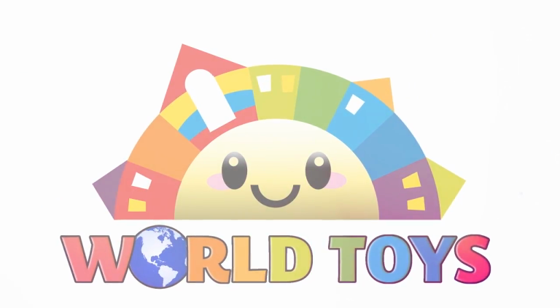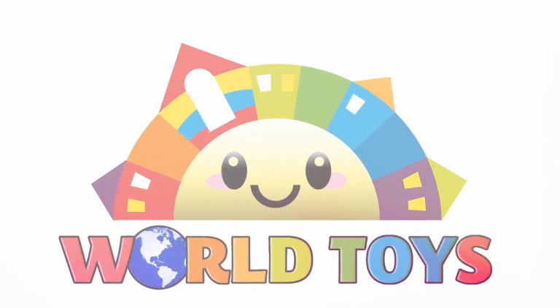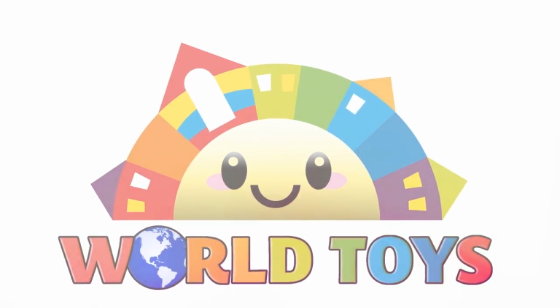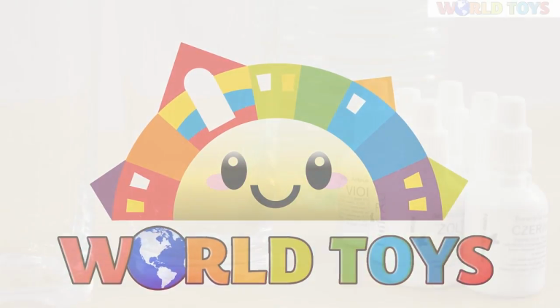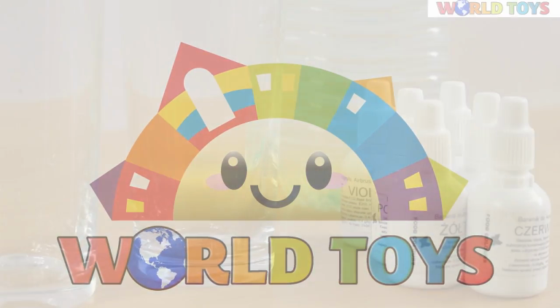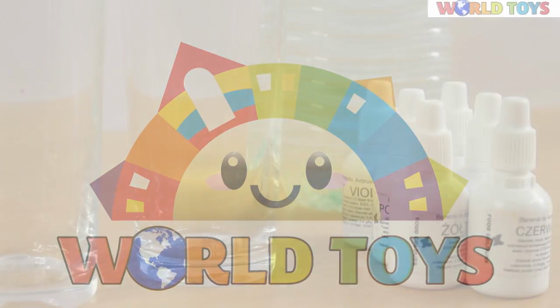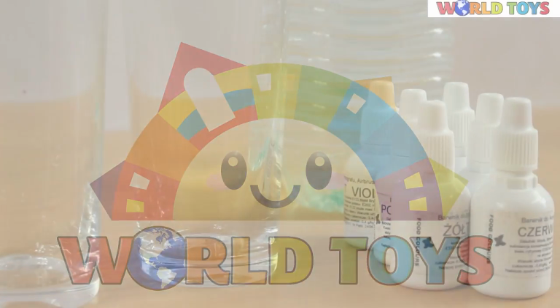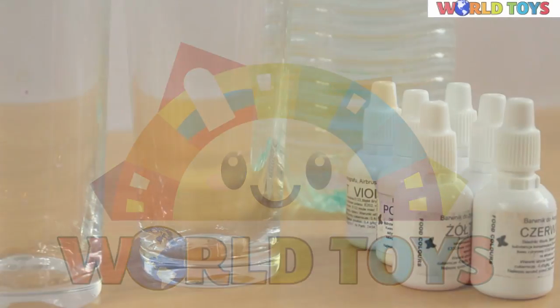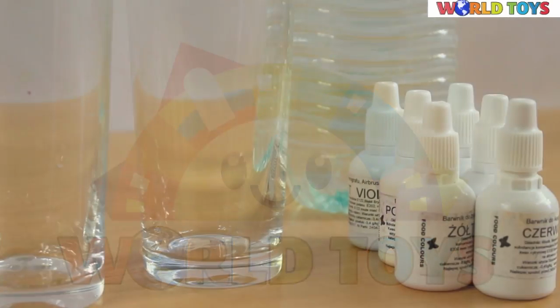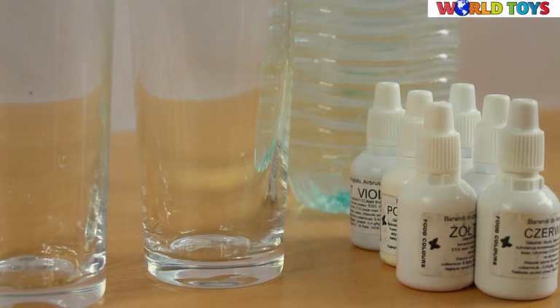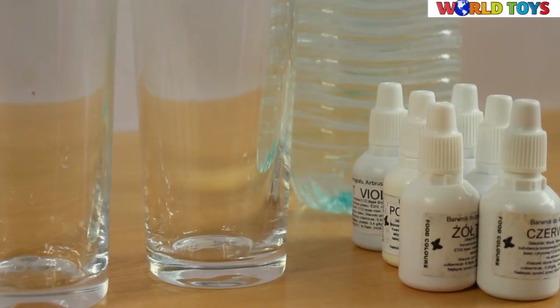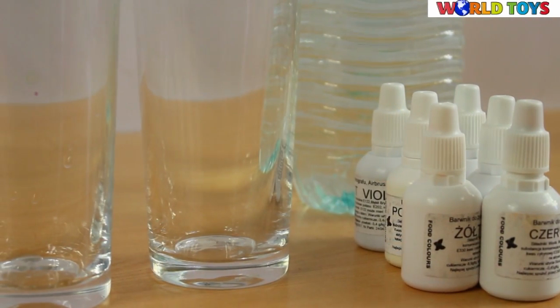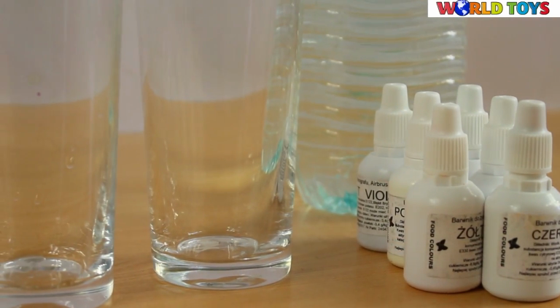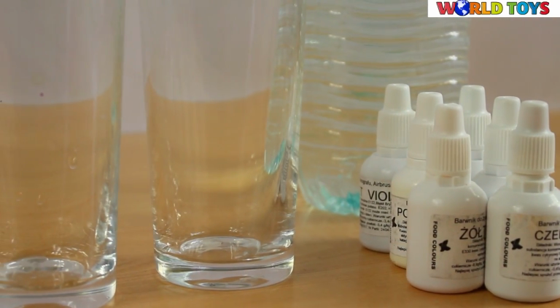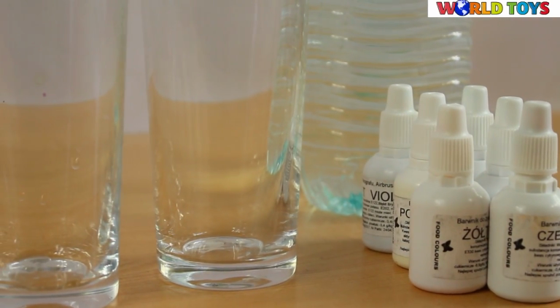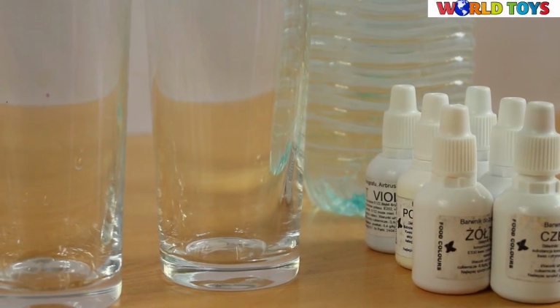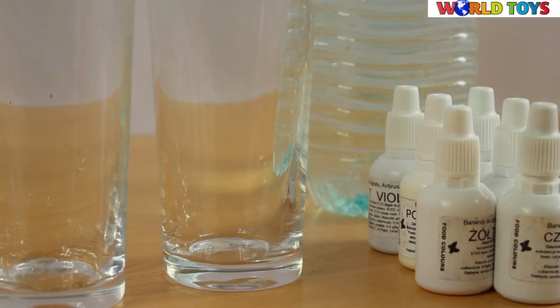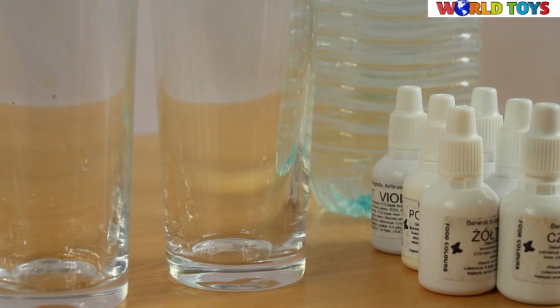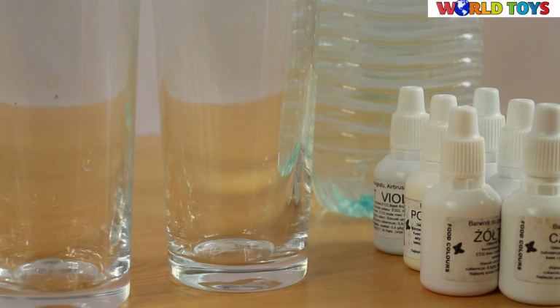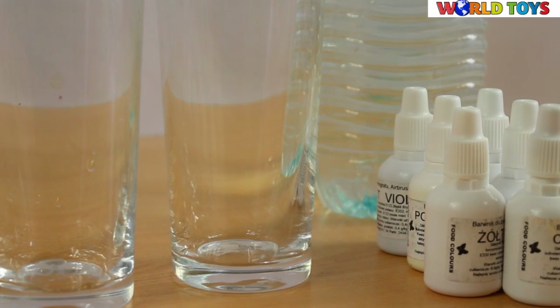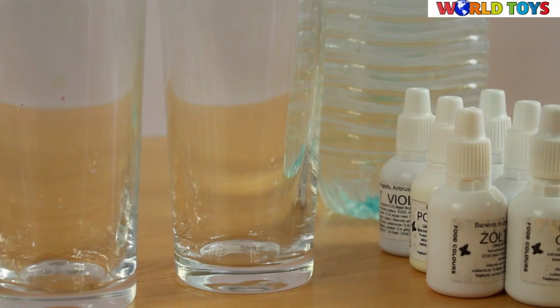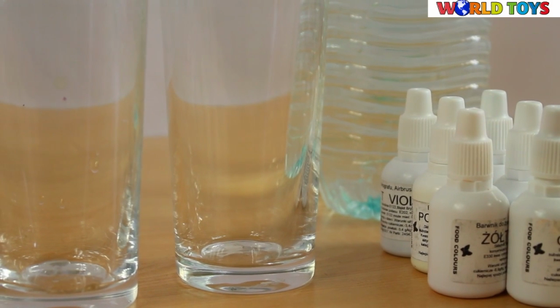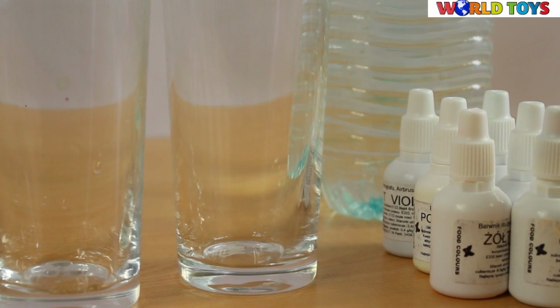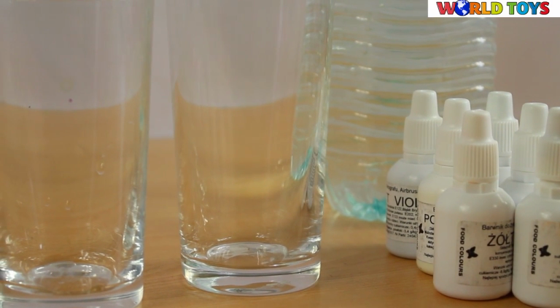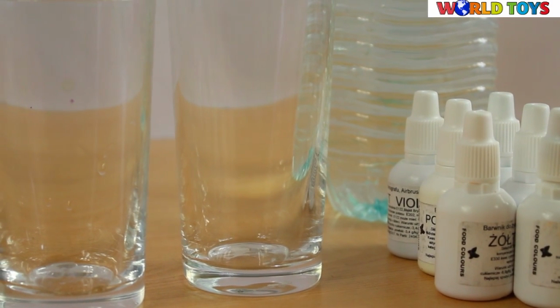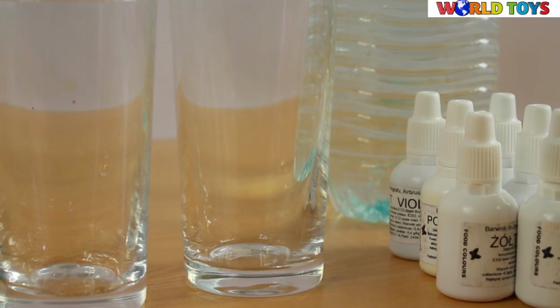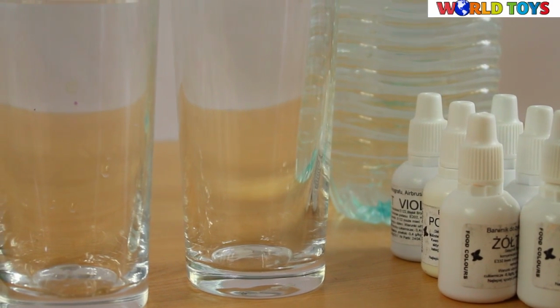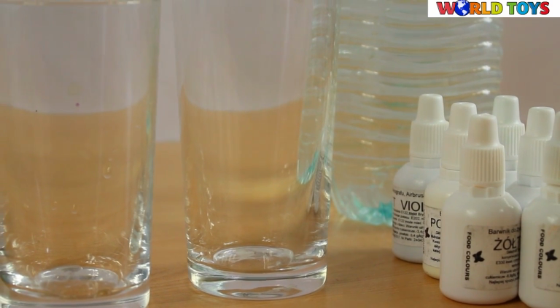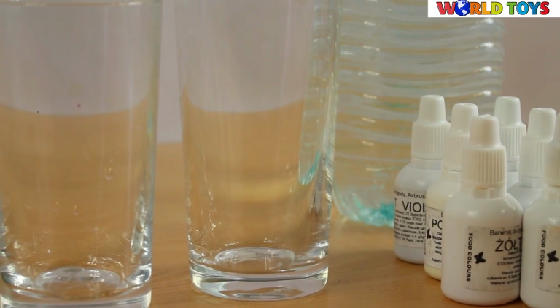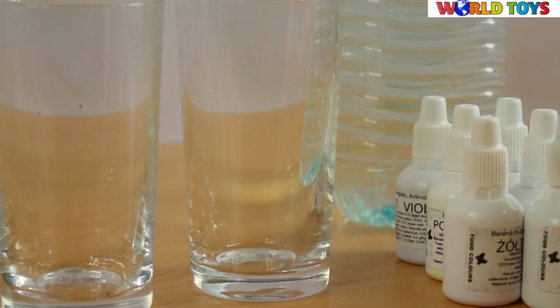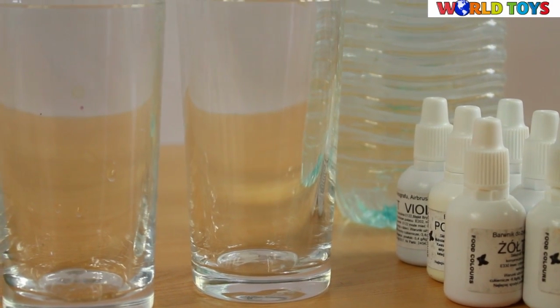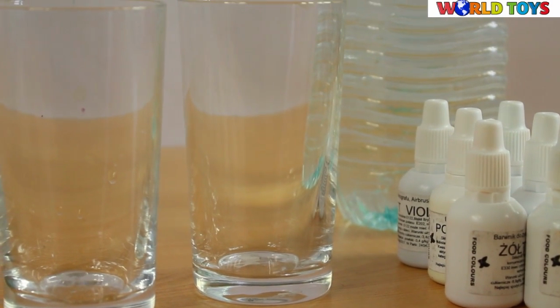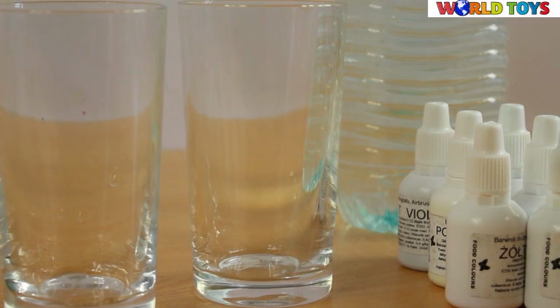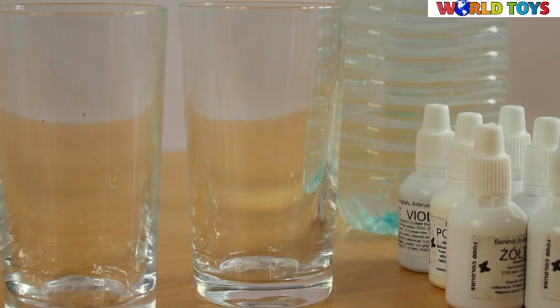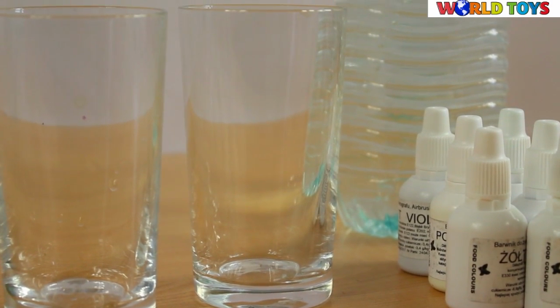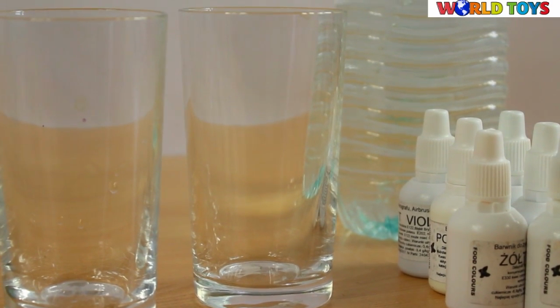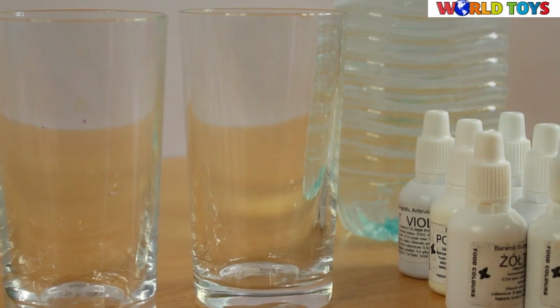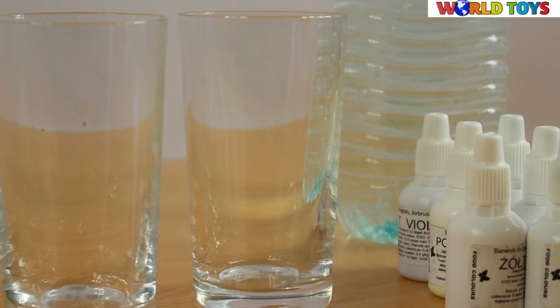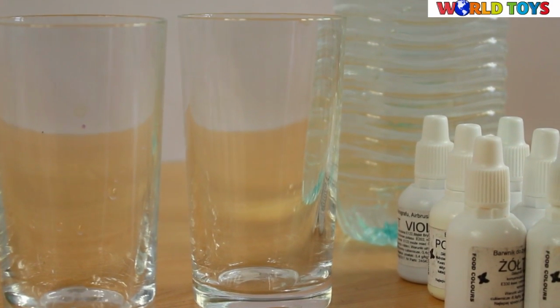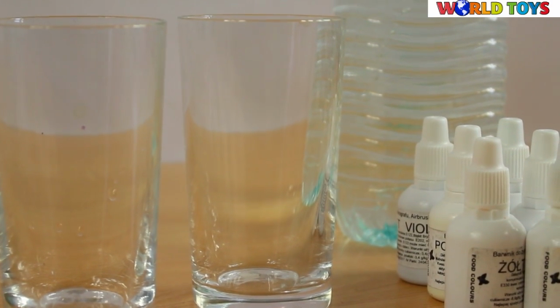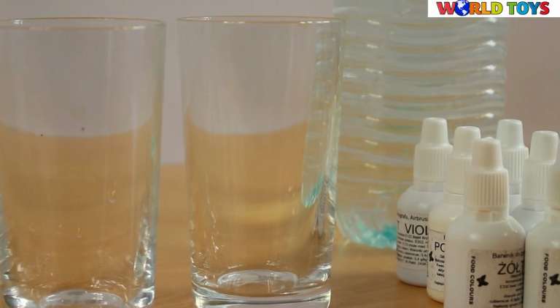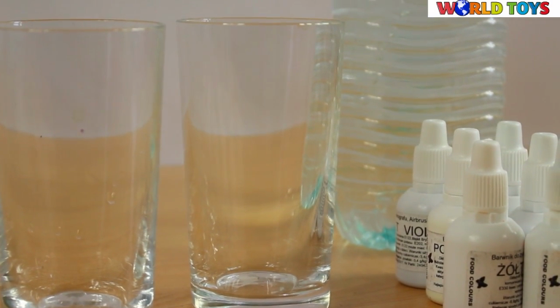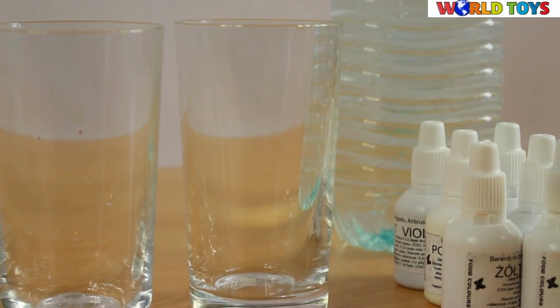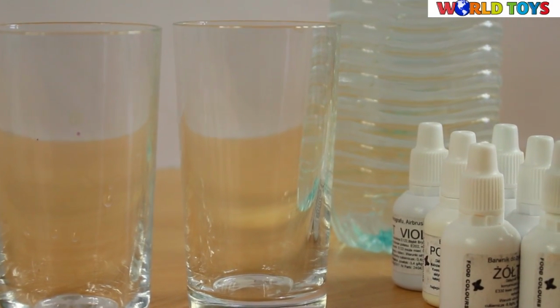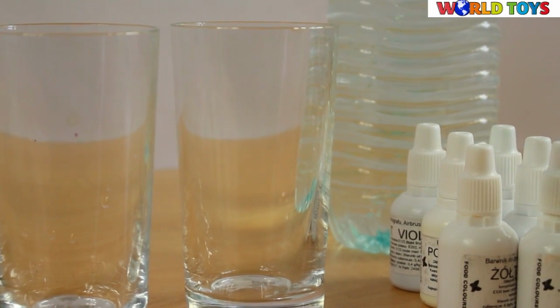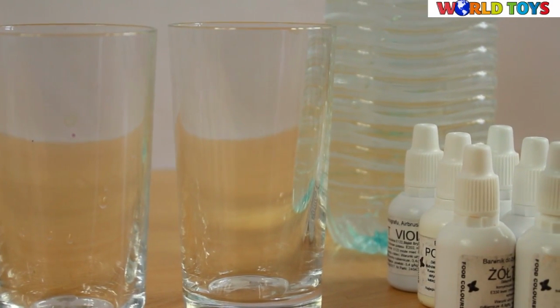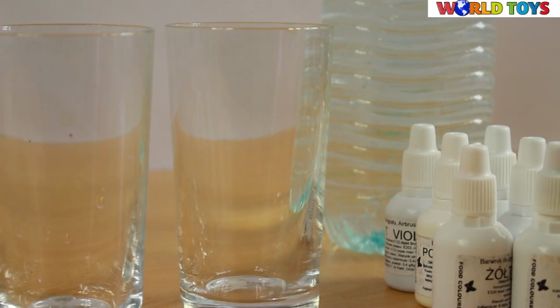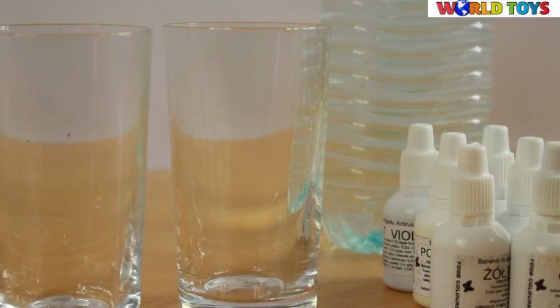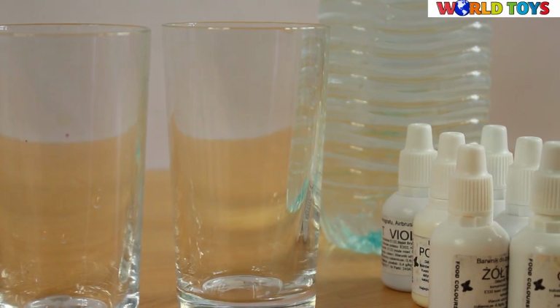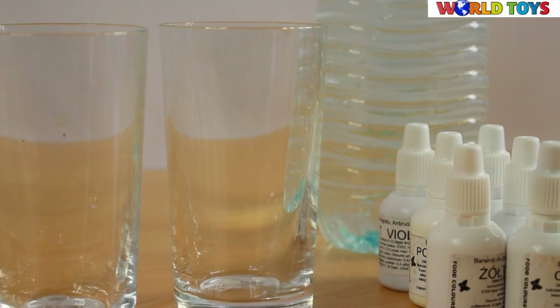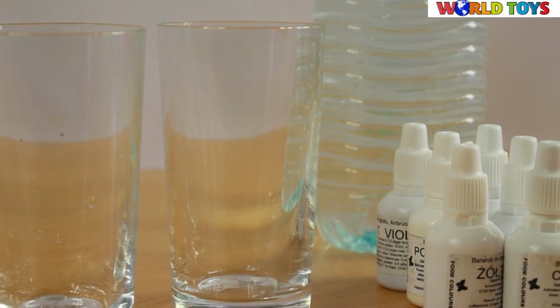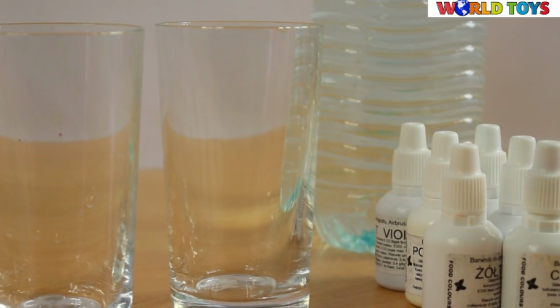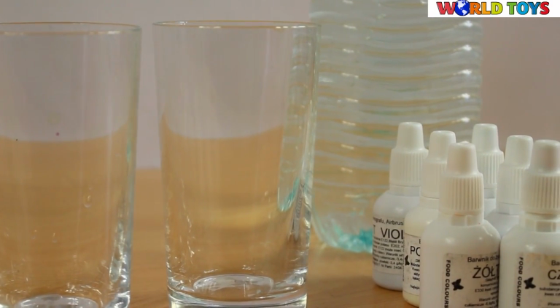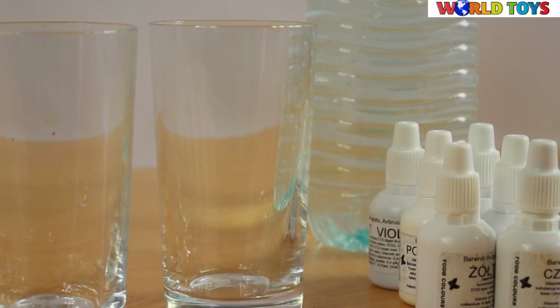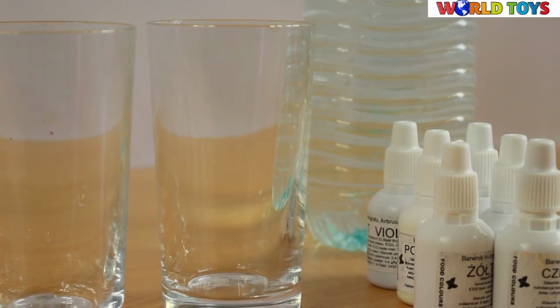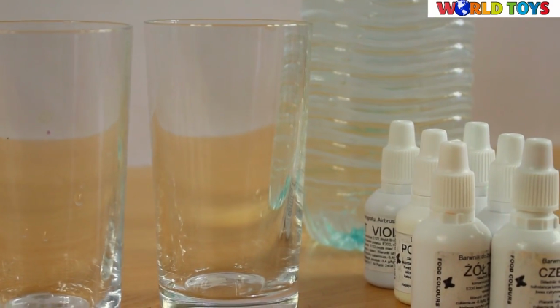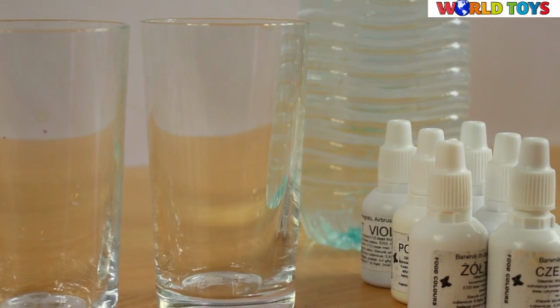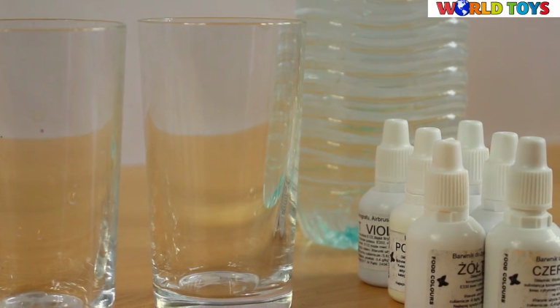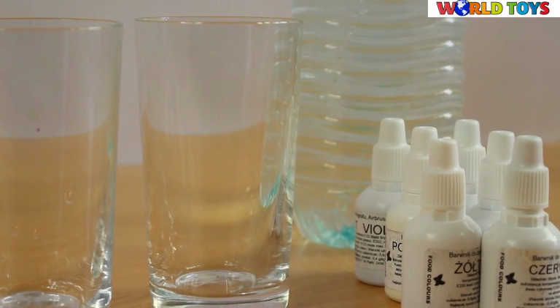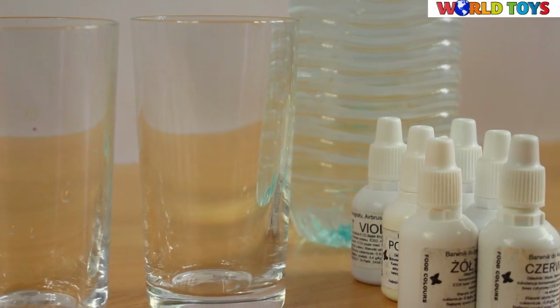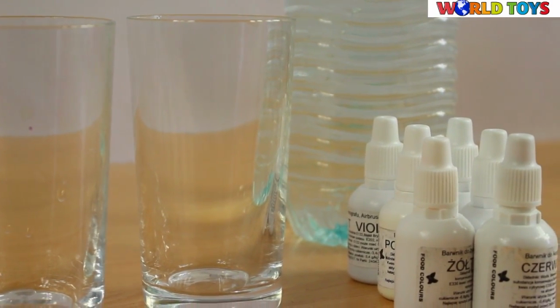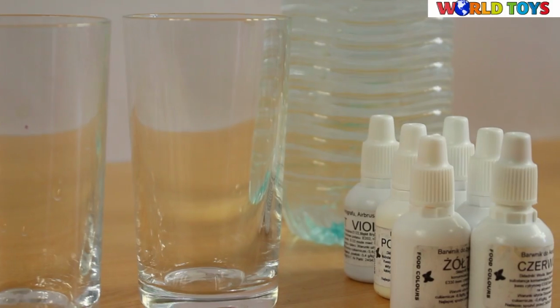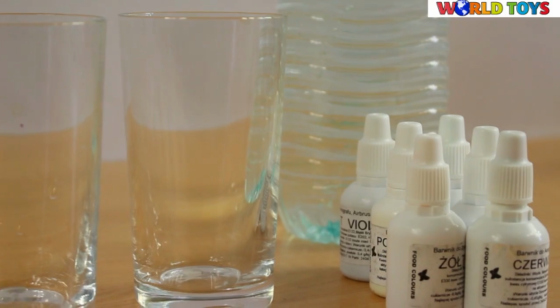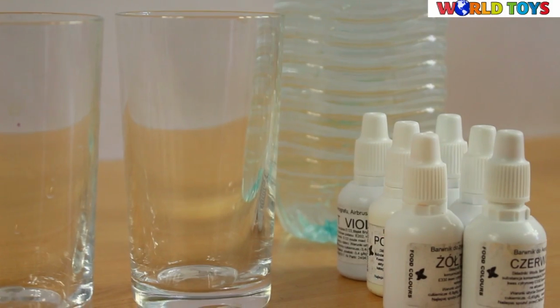Hi, welcome to the World of Toys. Today we're going to show you the magical colors inside water glass.